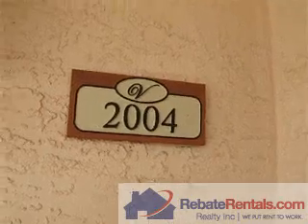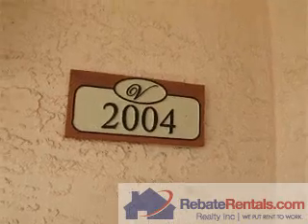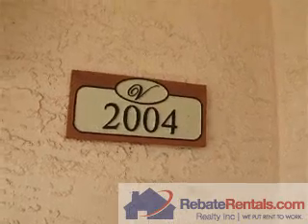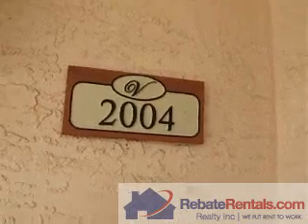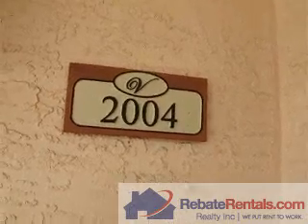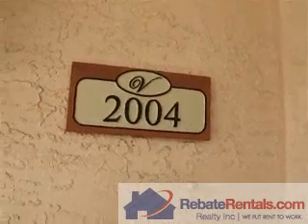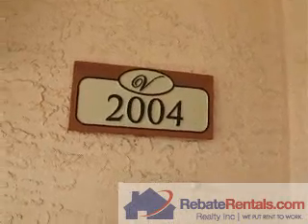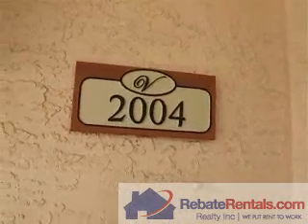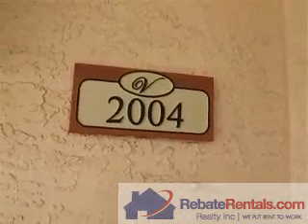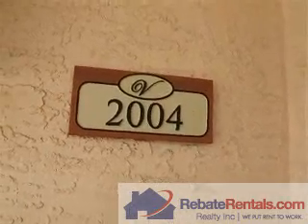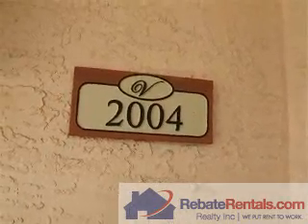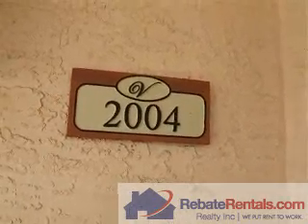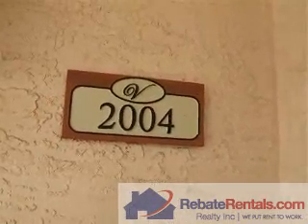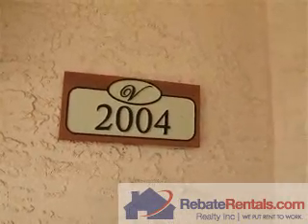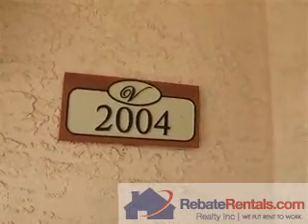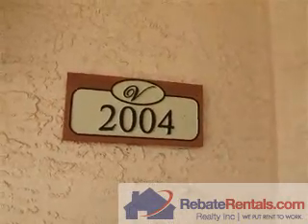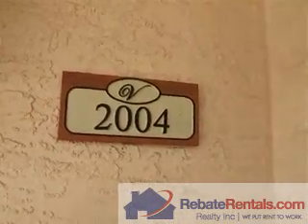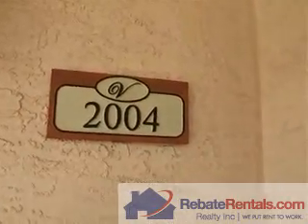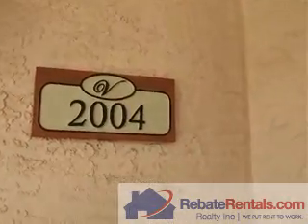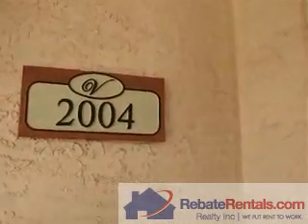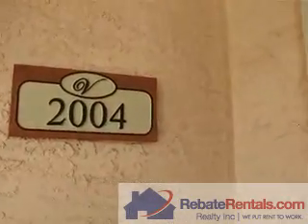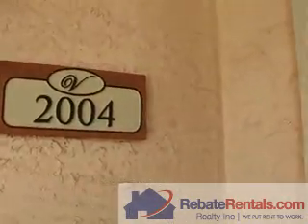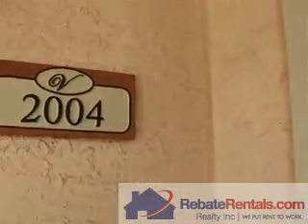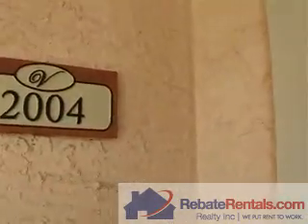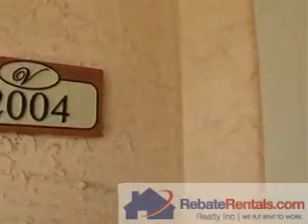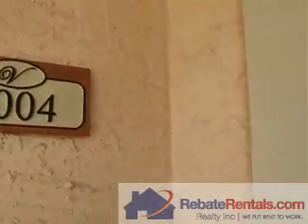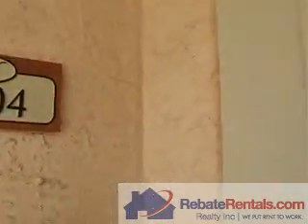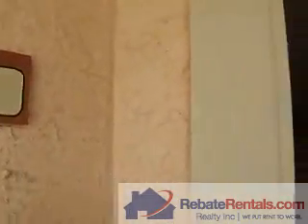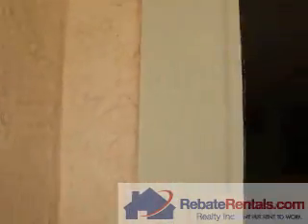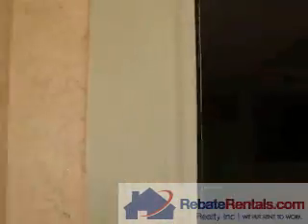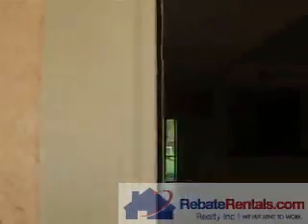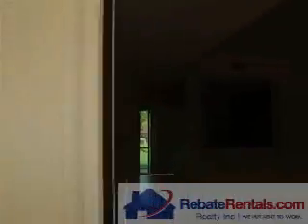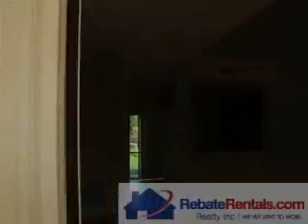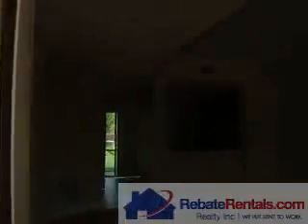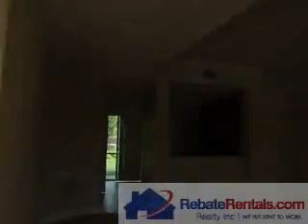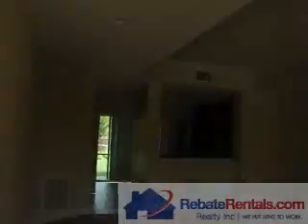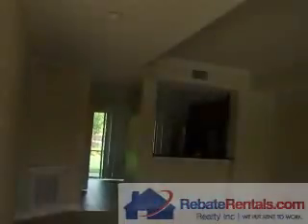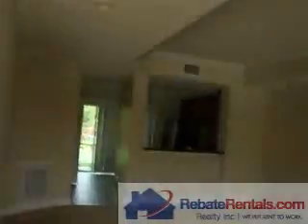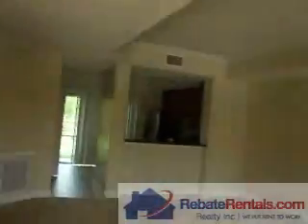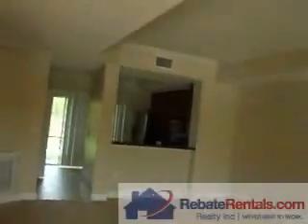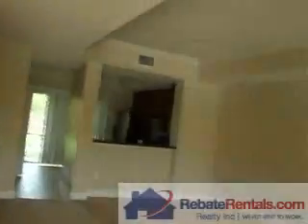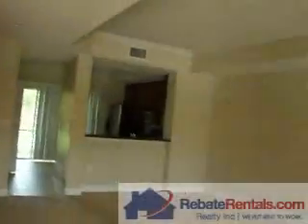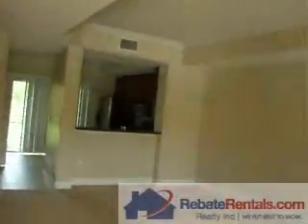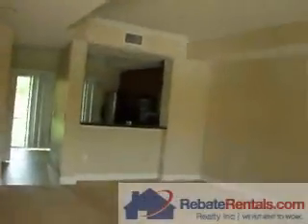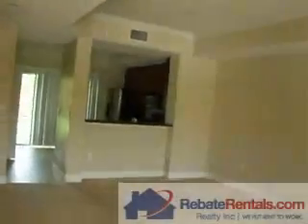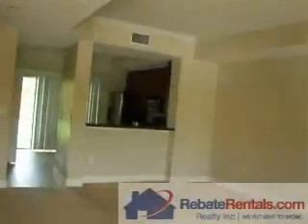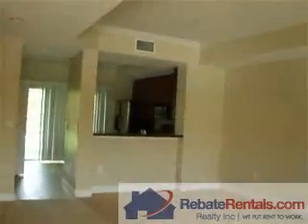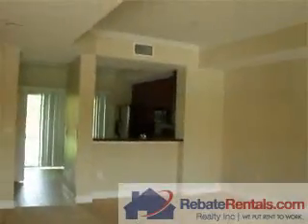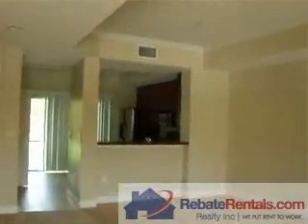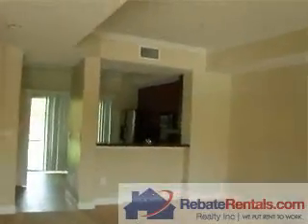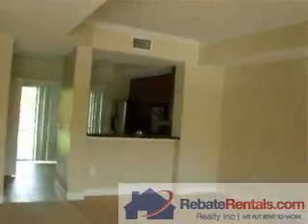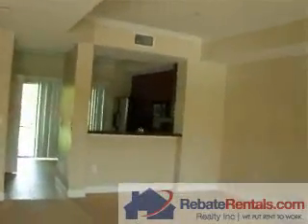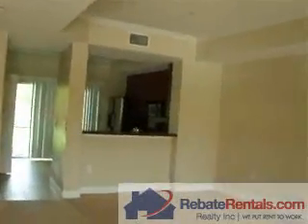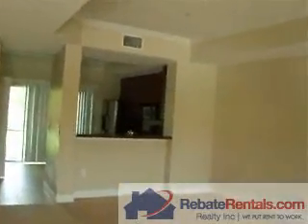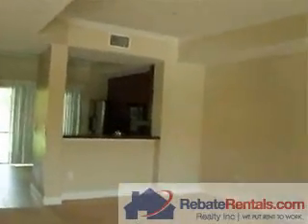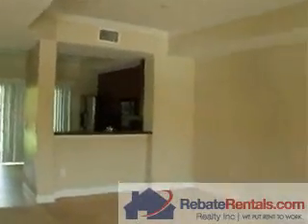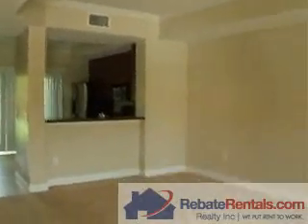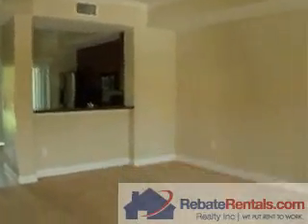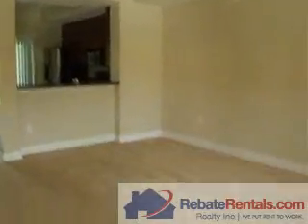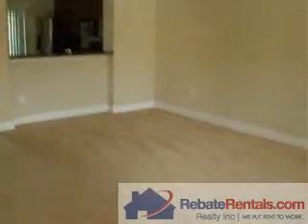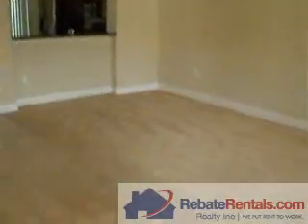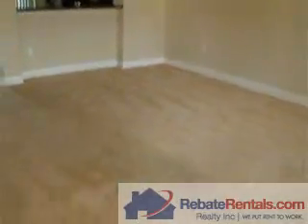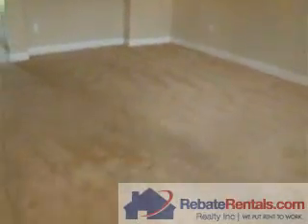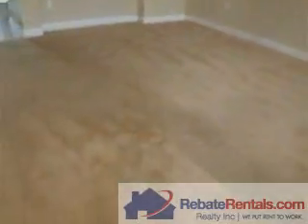Rebate Rentals presents Yovela Joe 2004. This is a three bedroom, two bathroom condo.